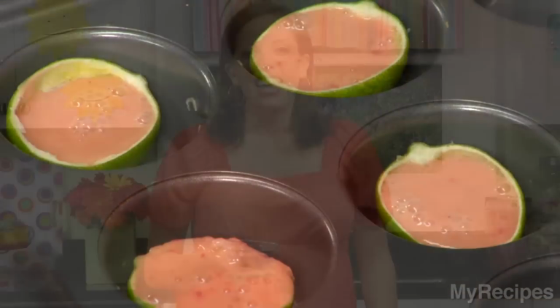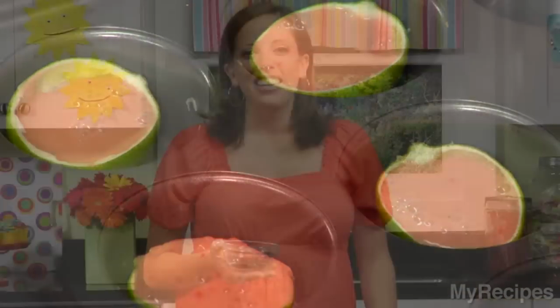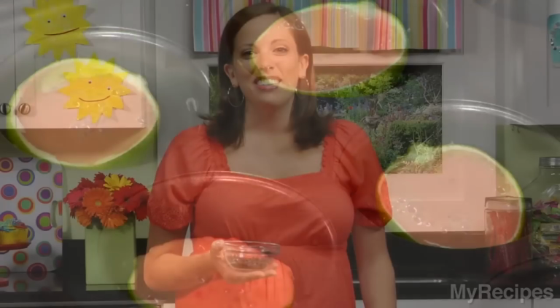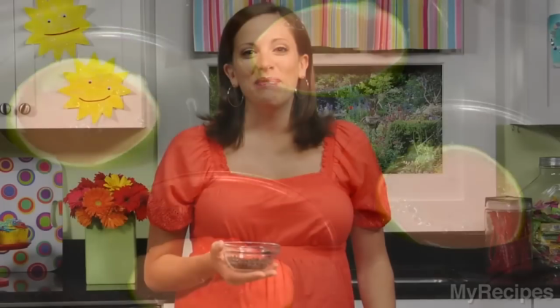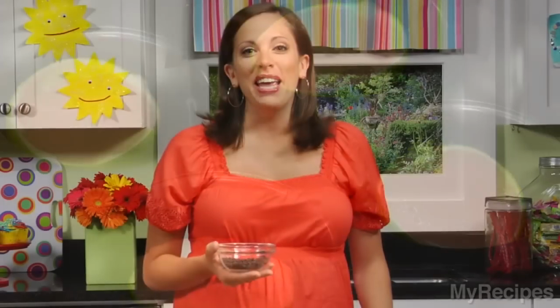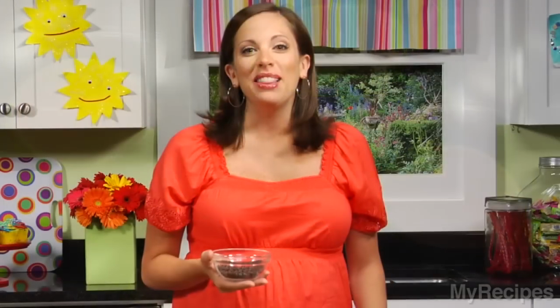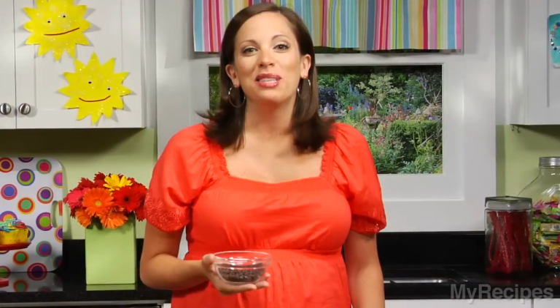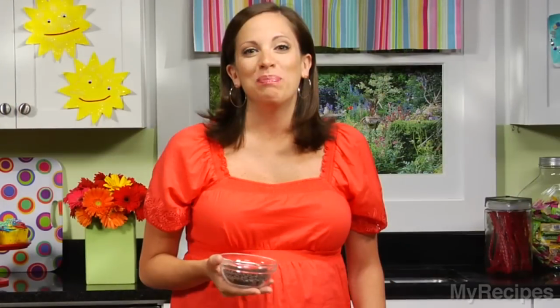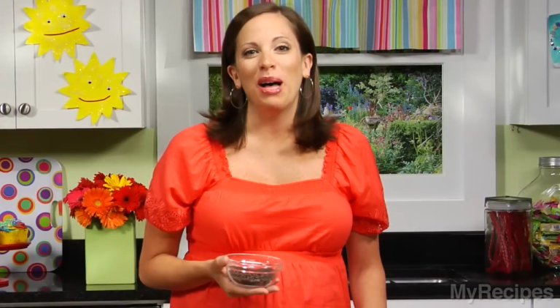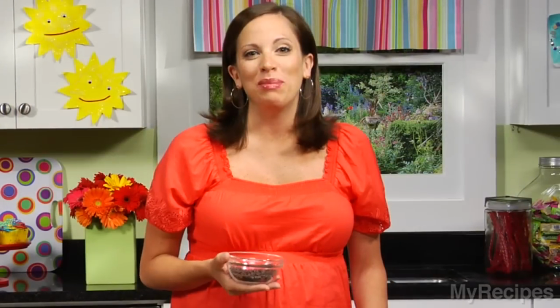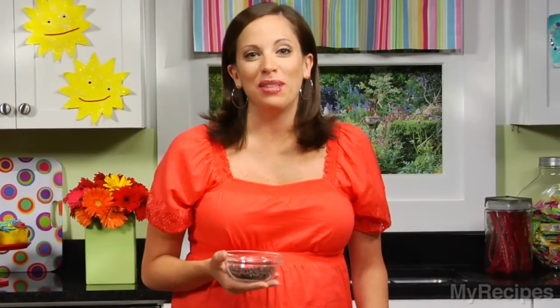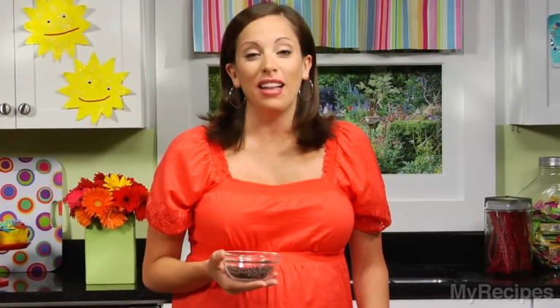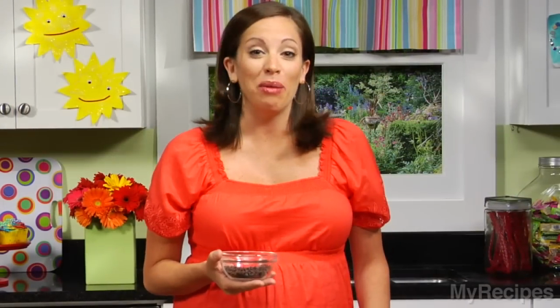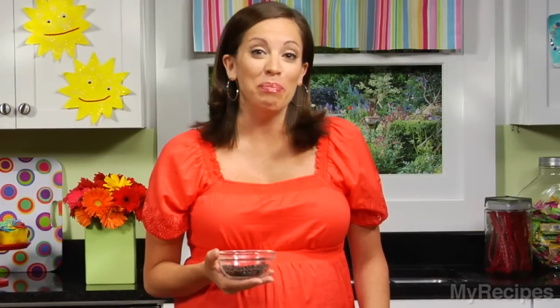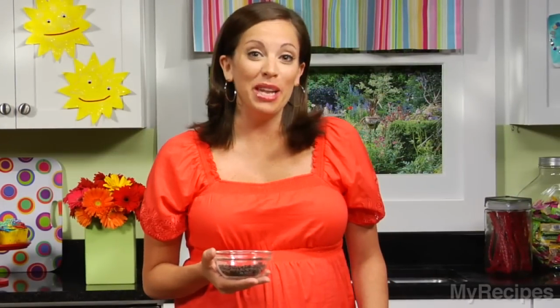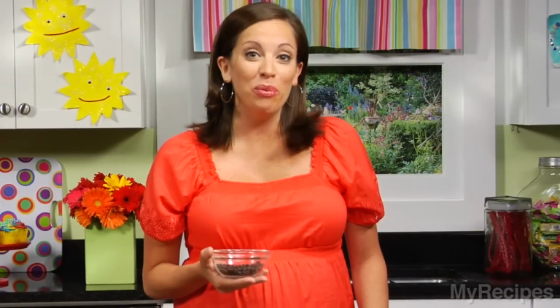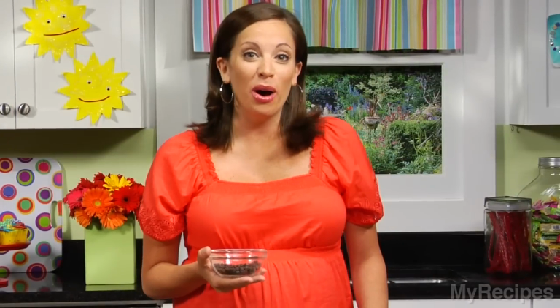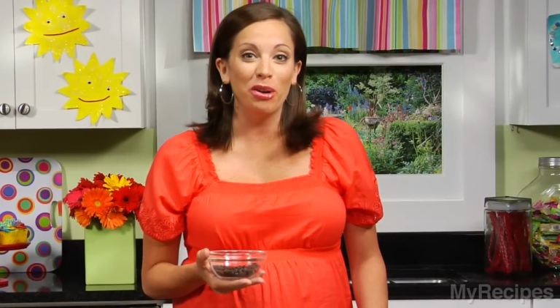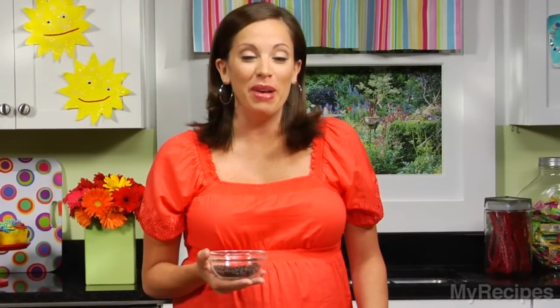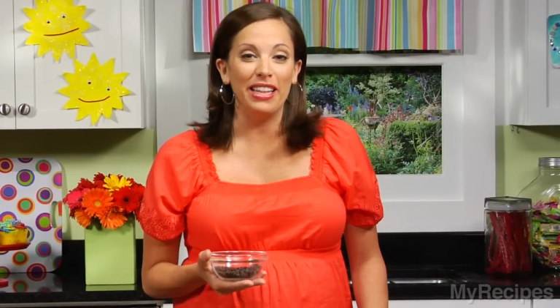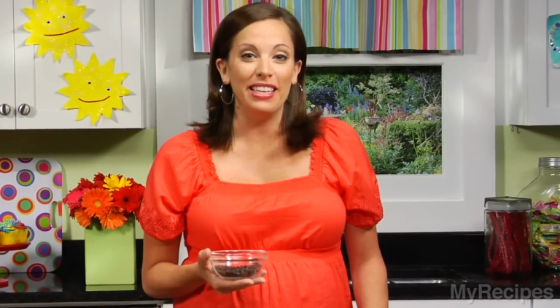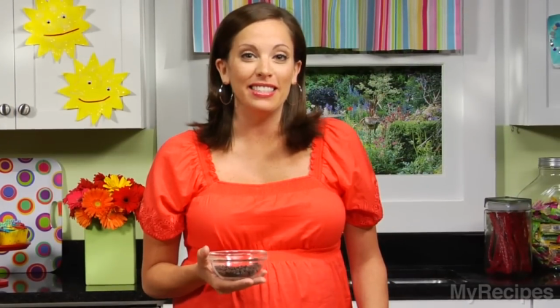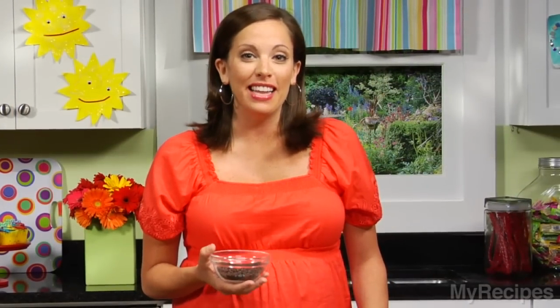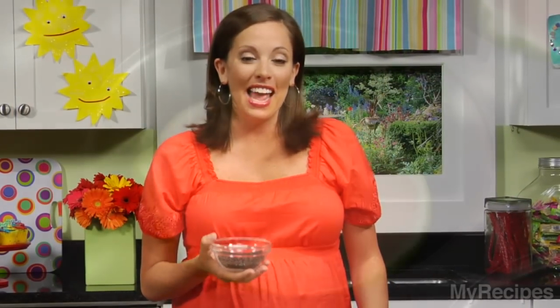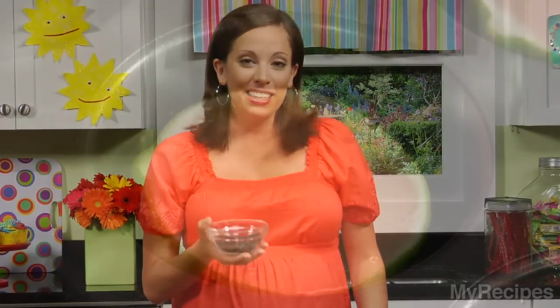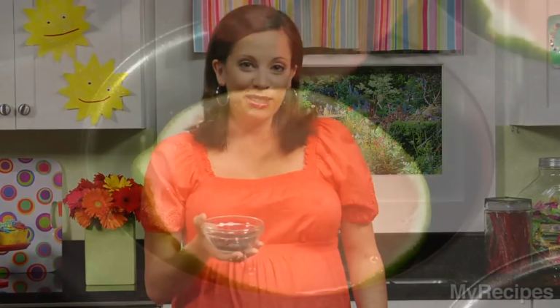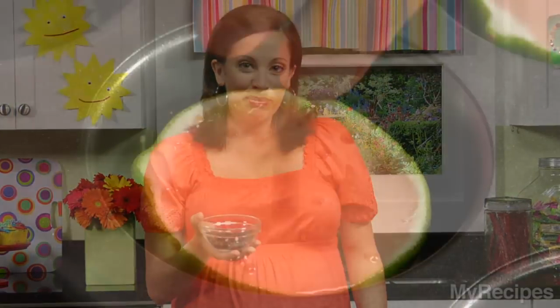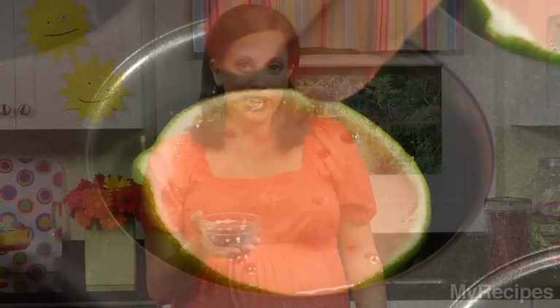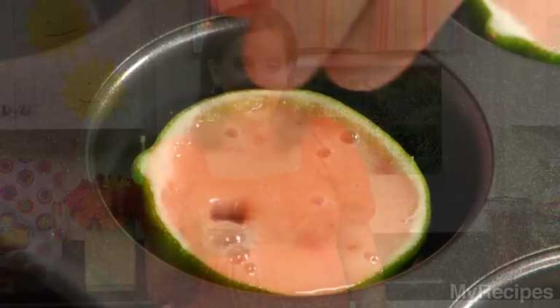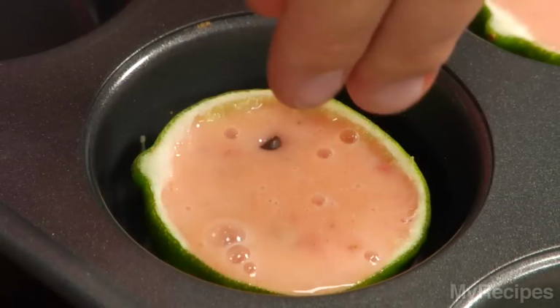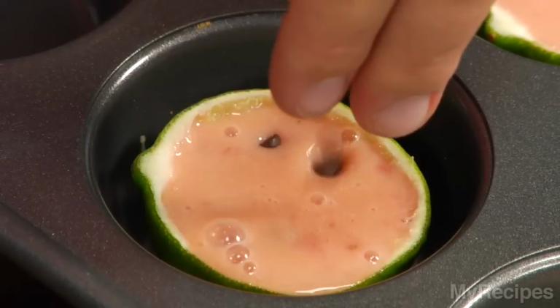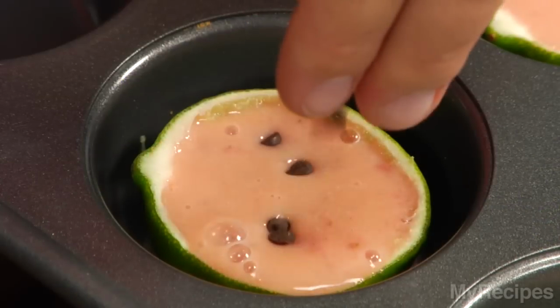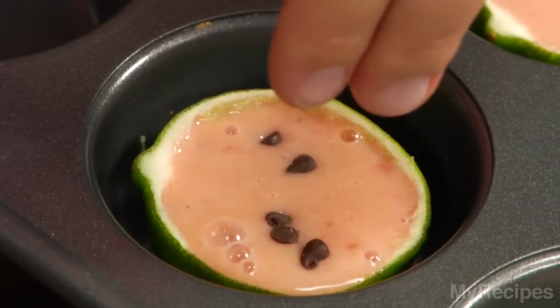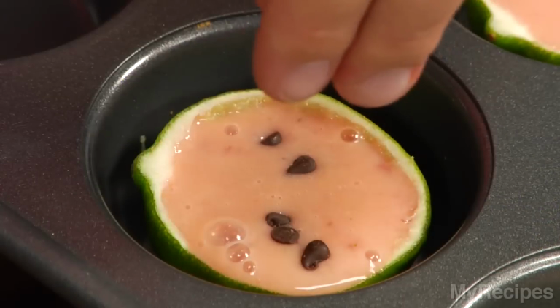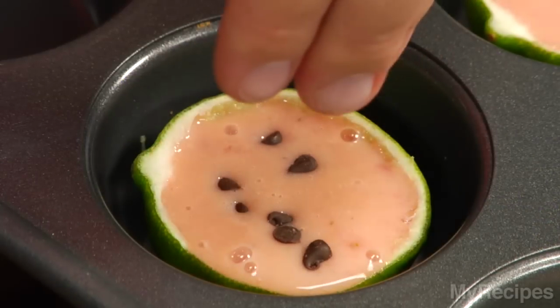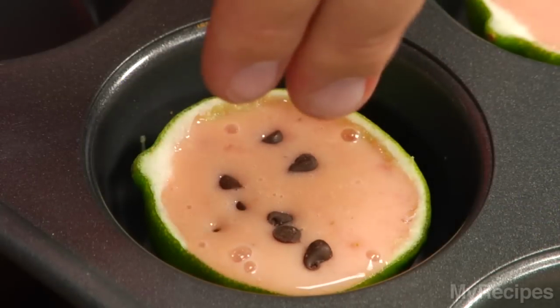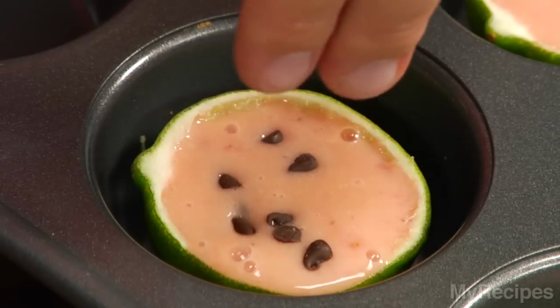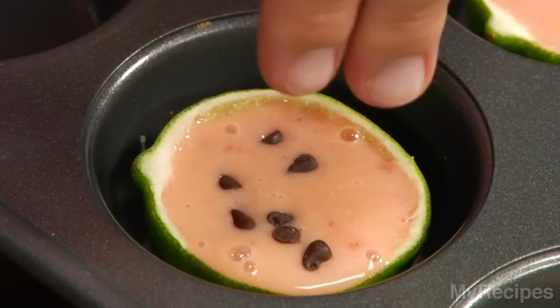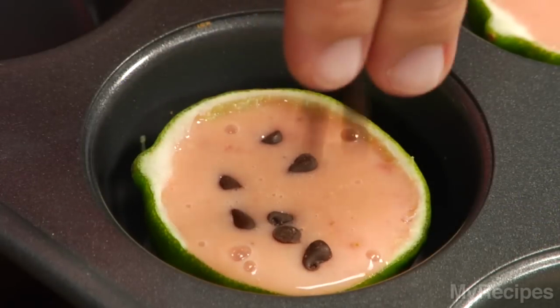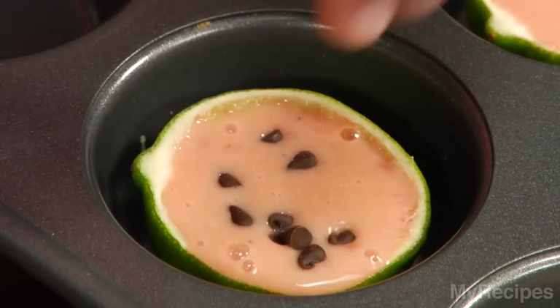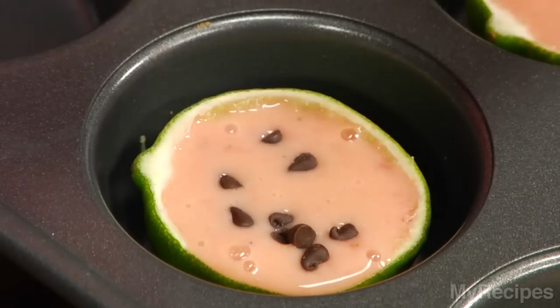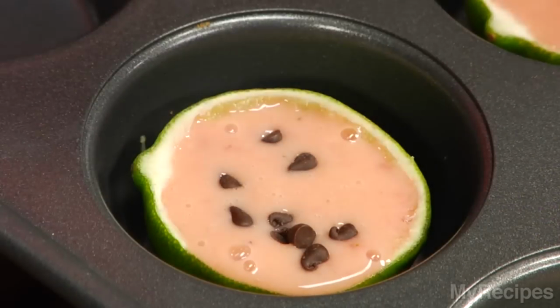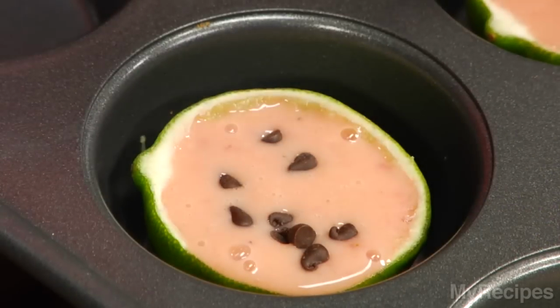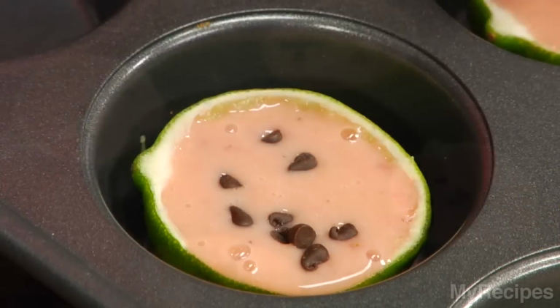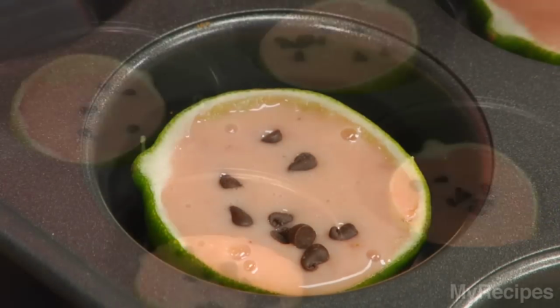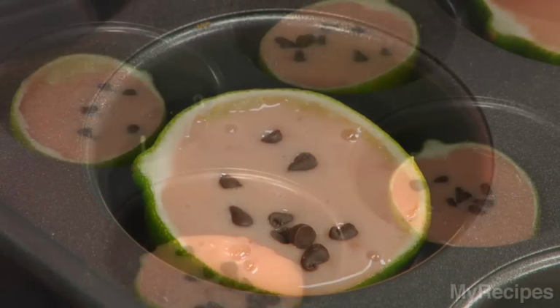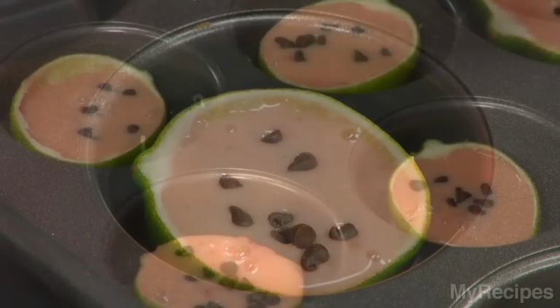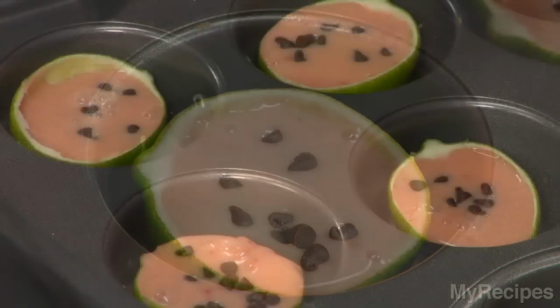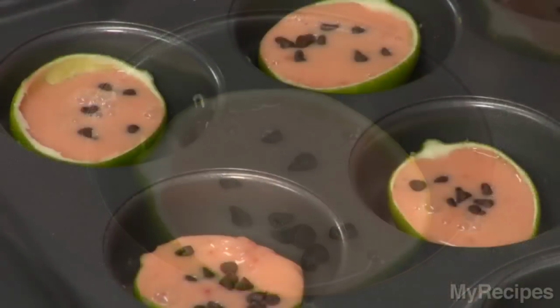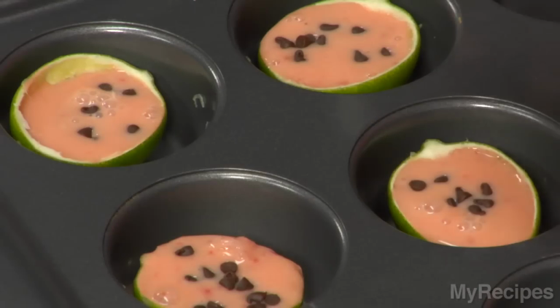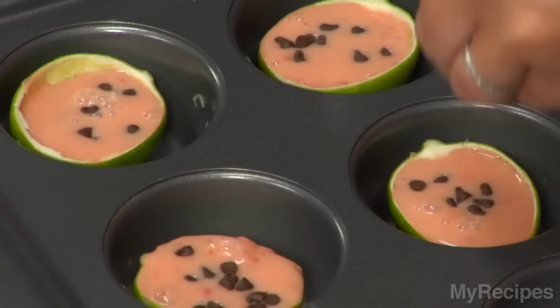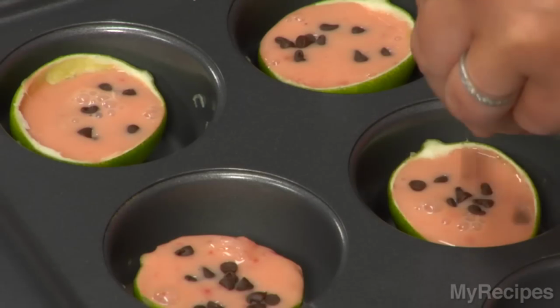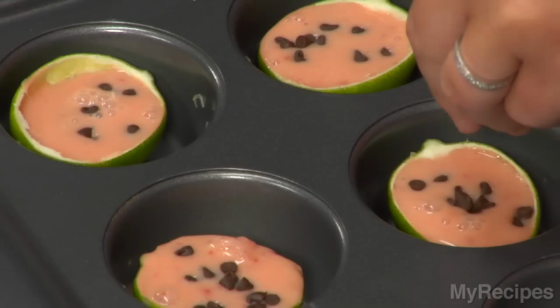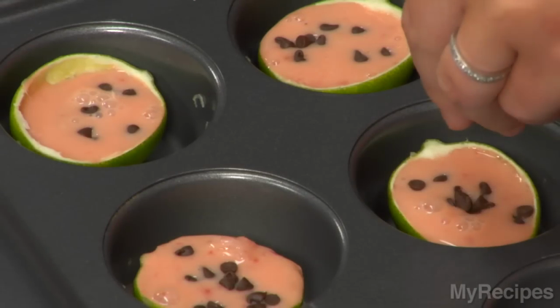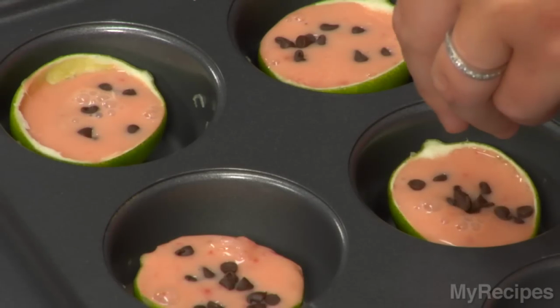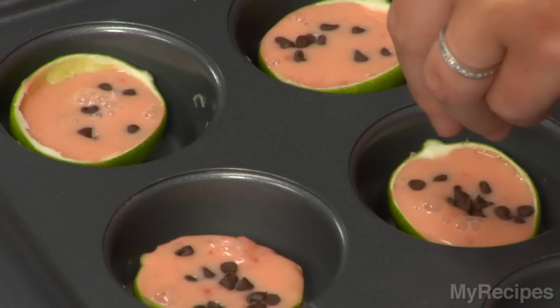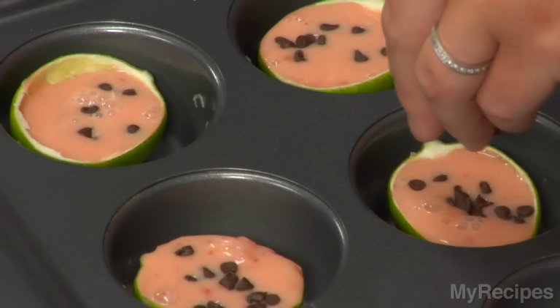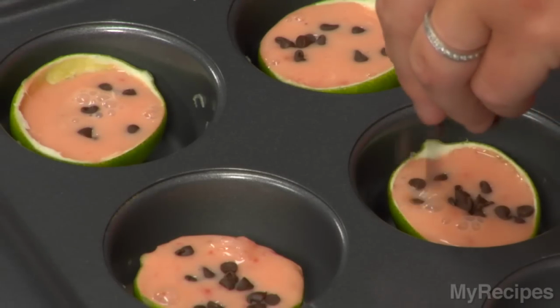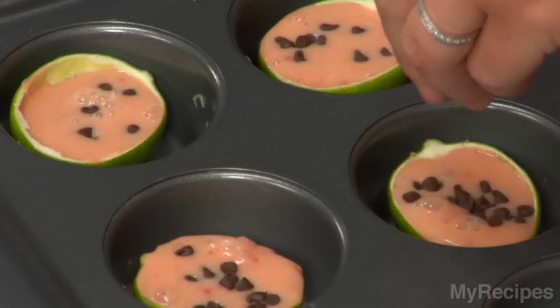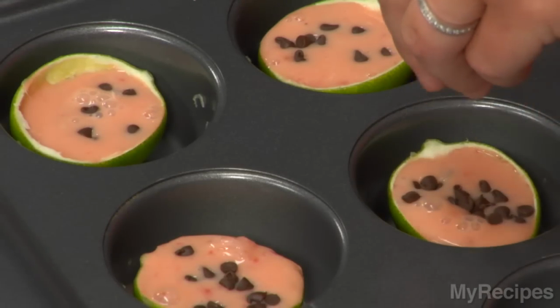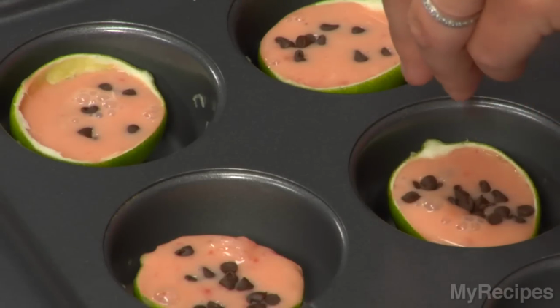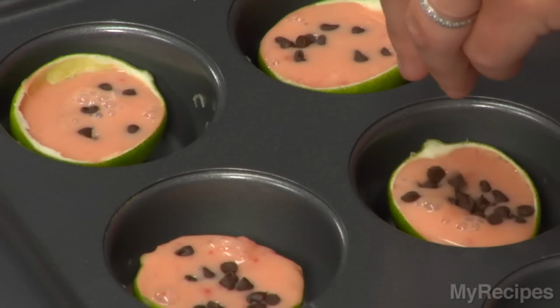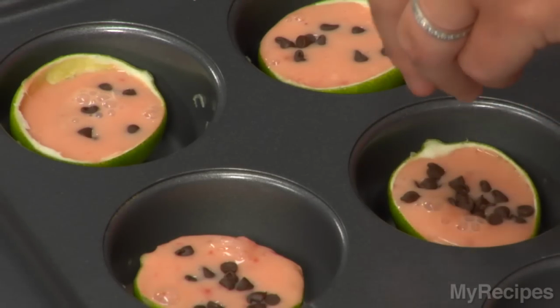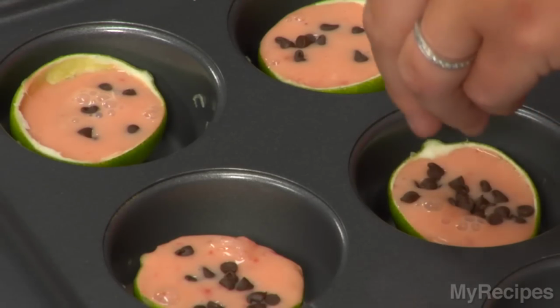To make these pops look like mini watermelons, add some mini chocolate chips. These chocolate chips will look like little watermelon seeds.